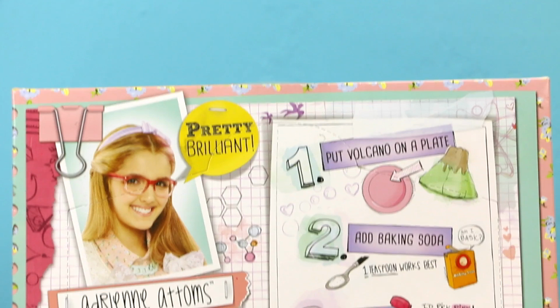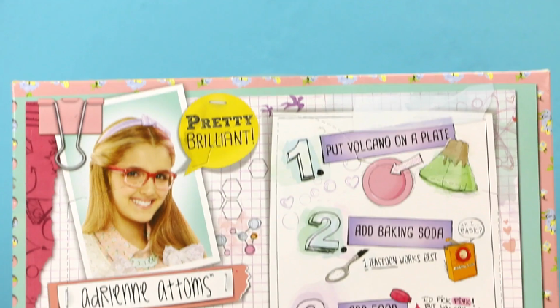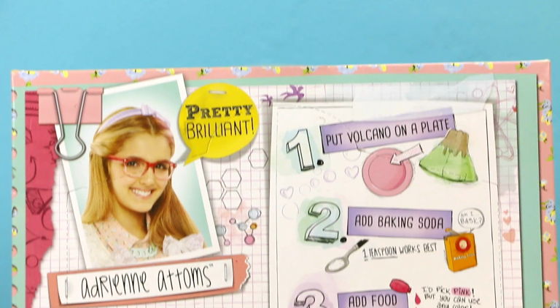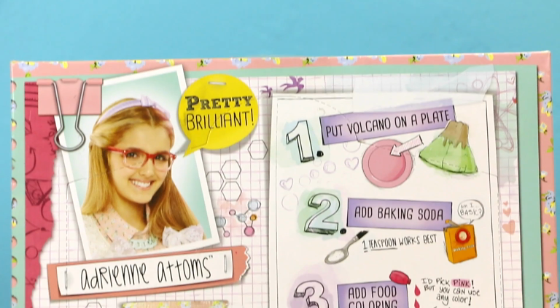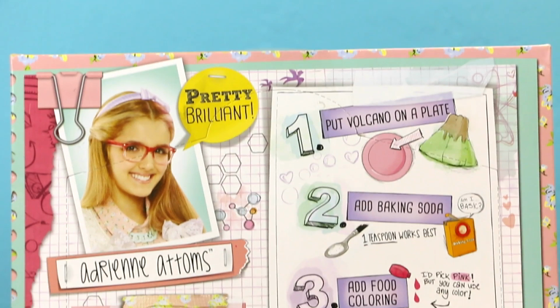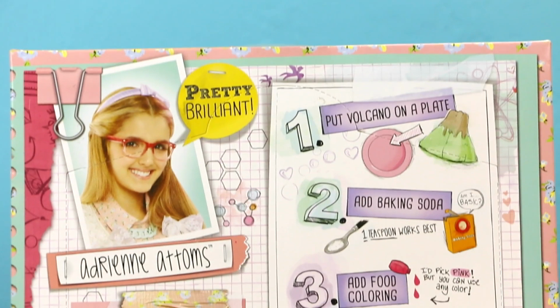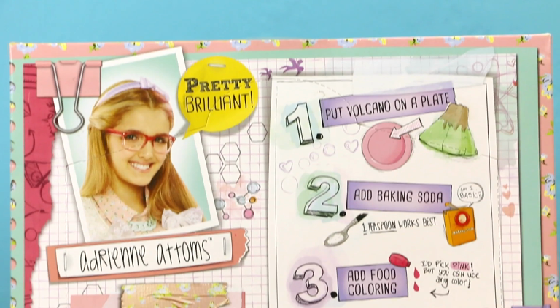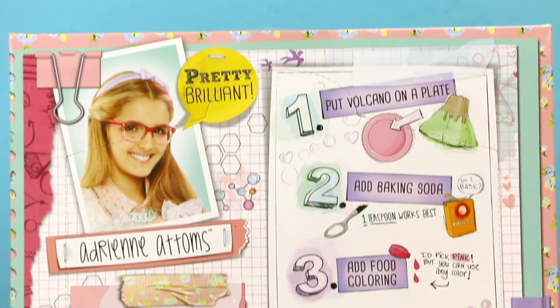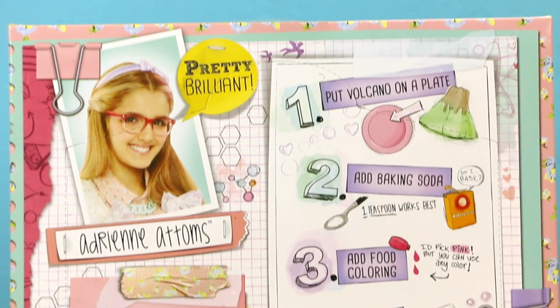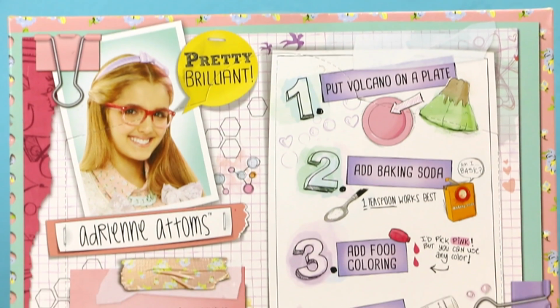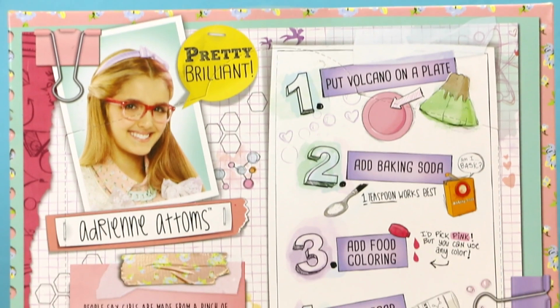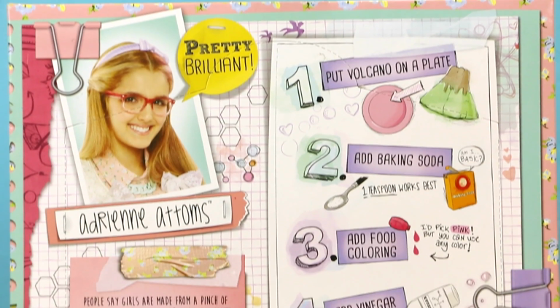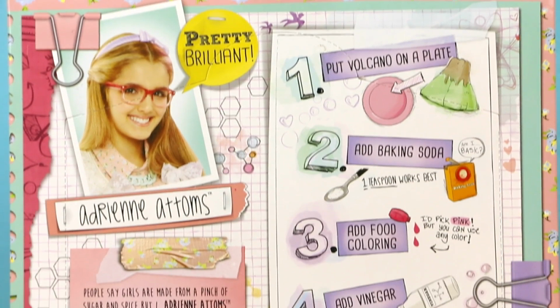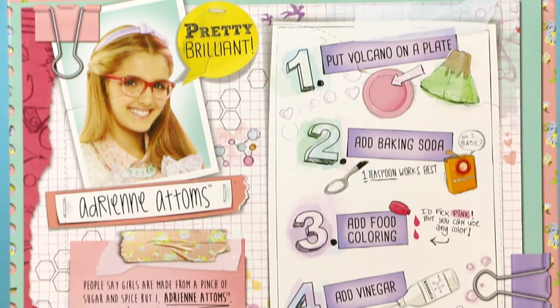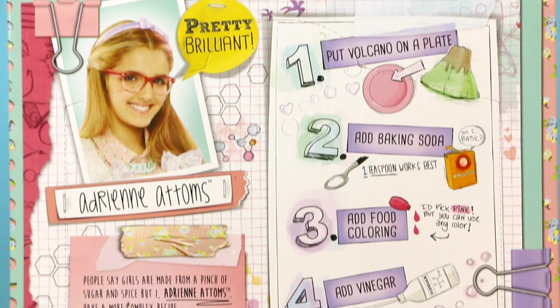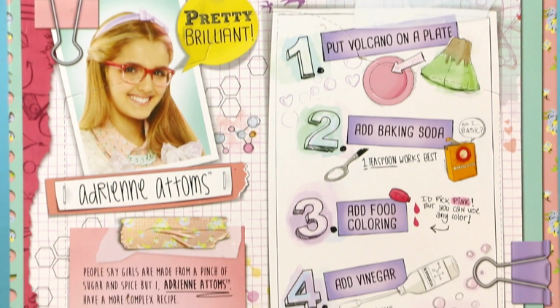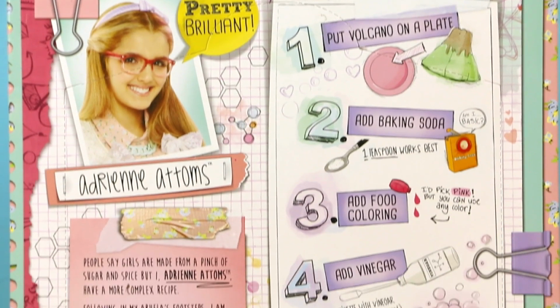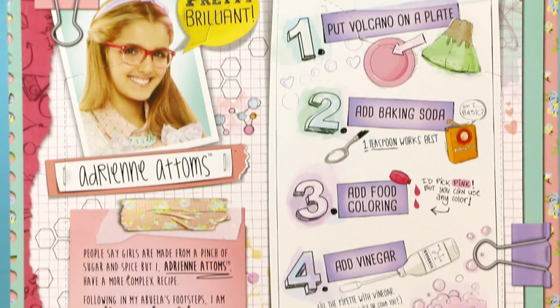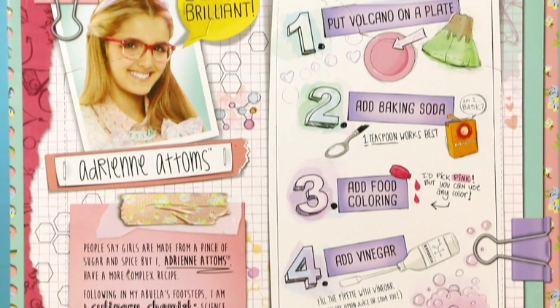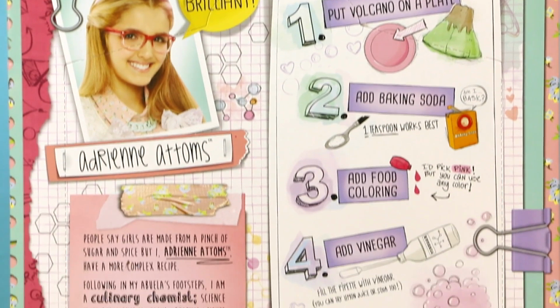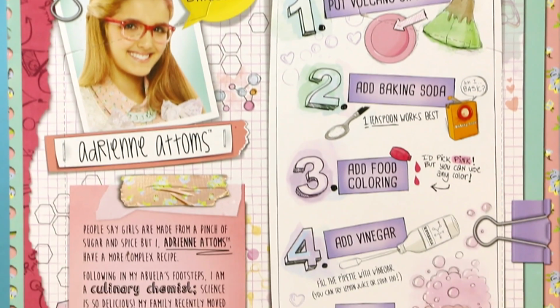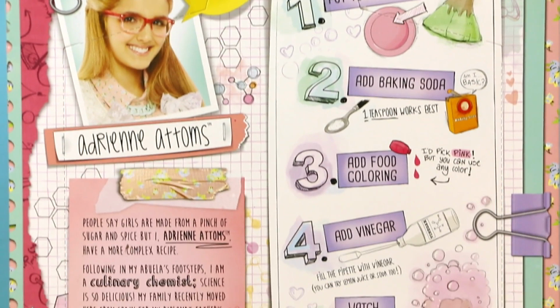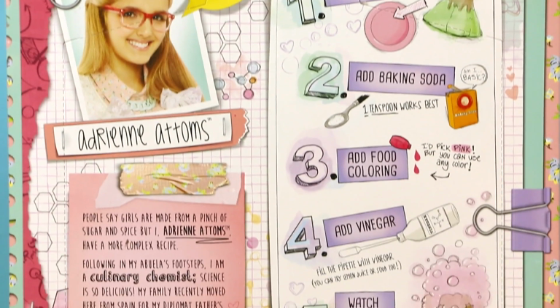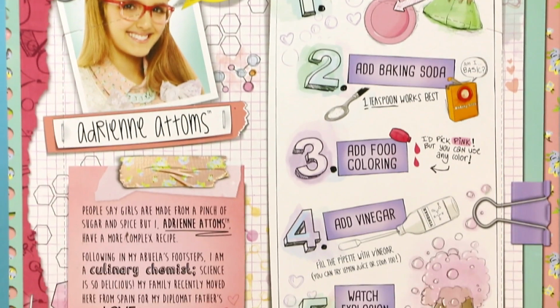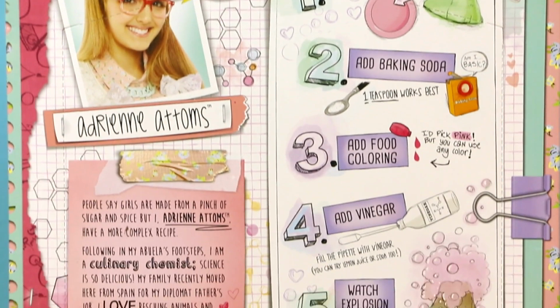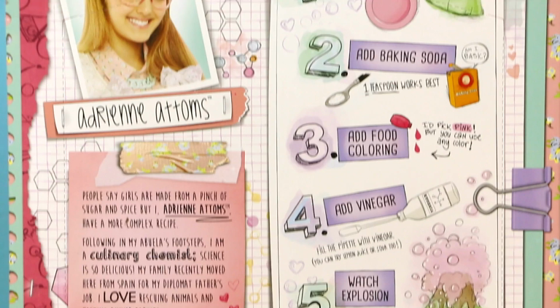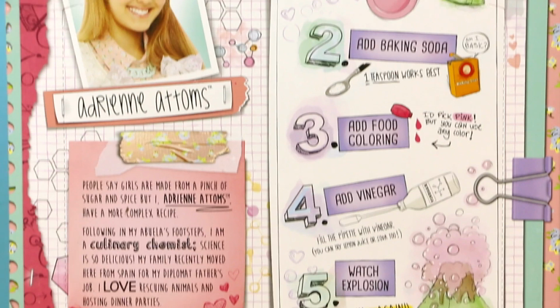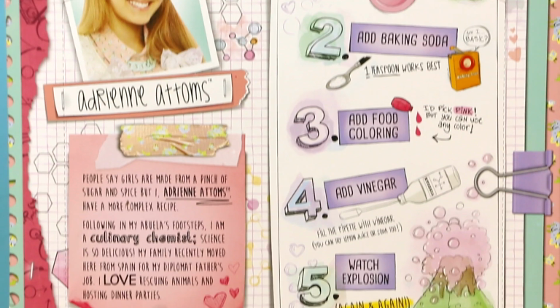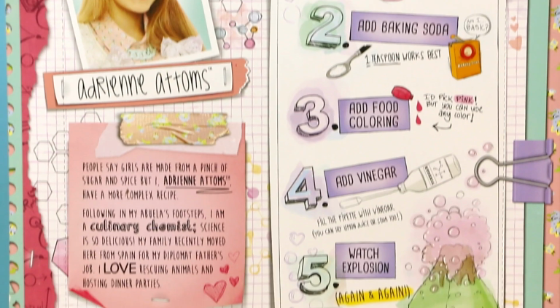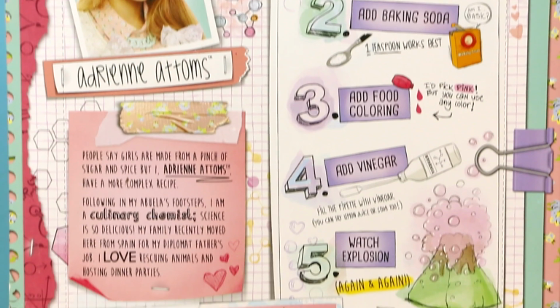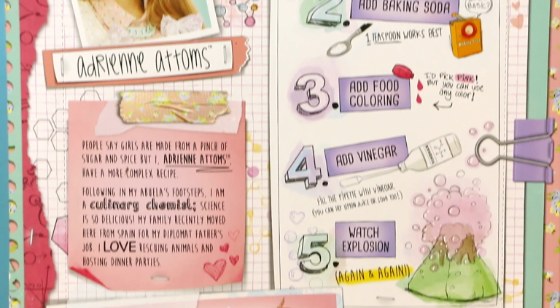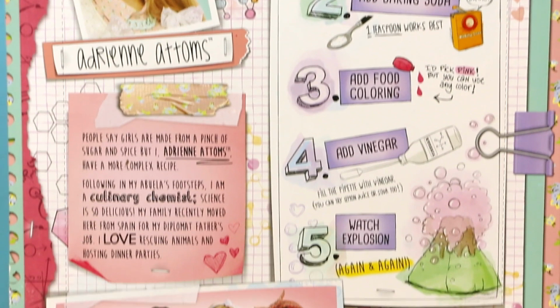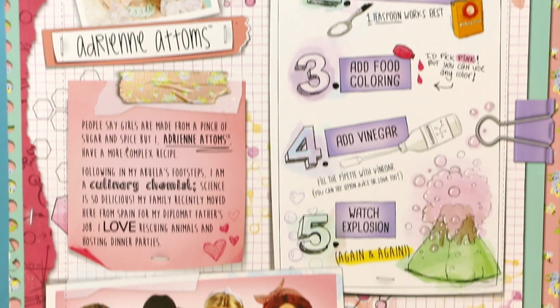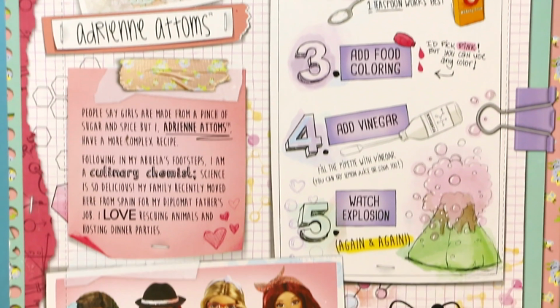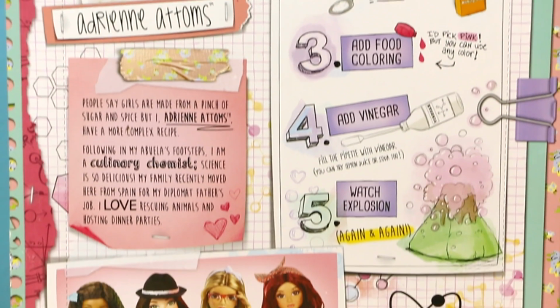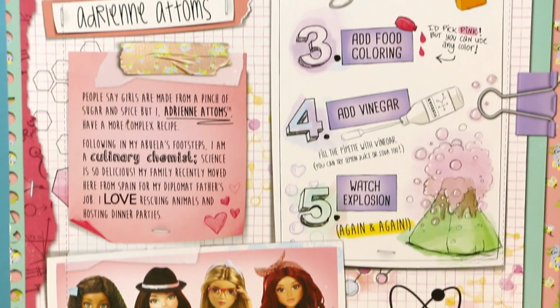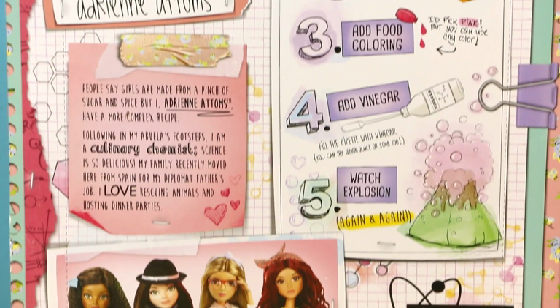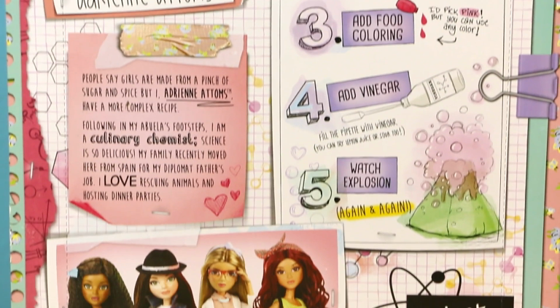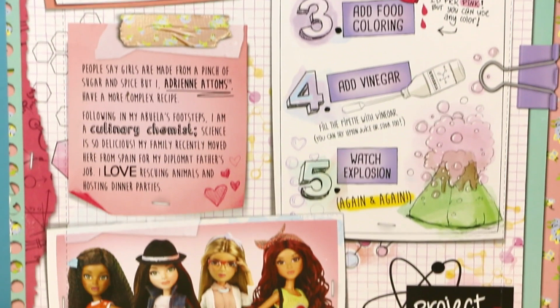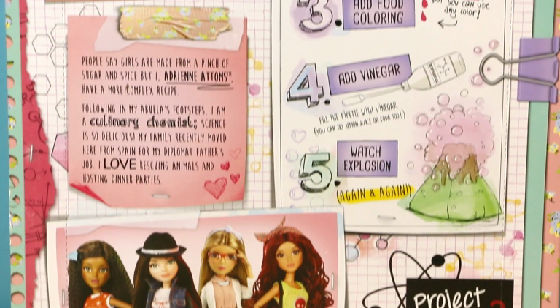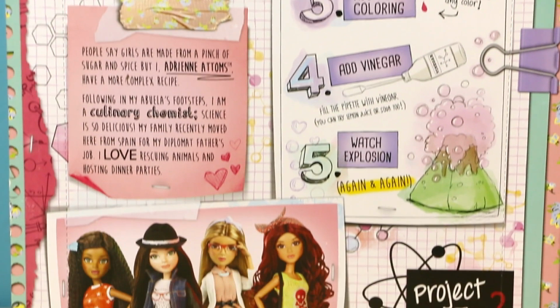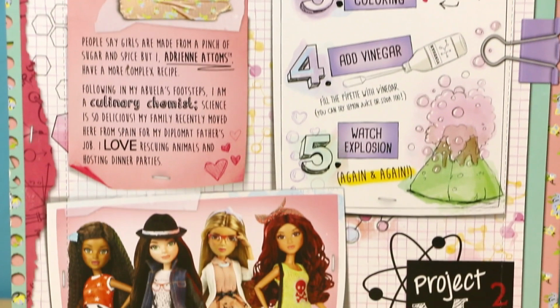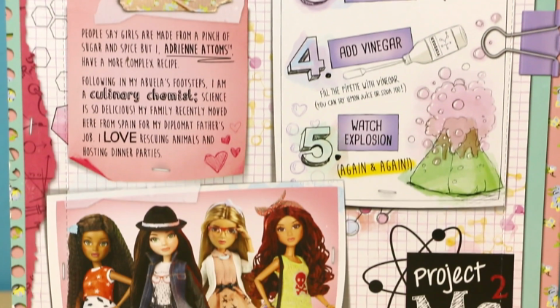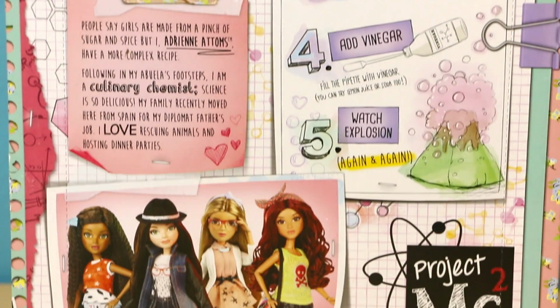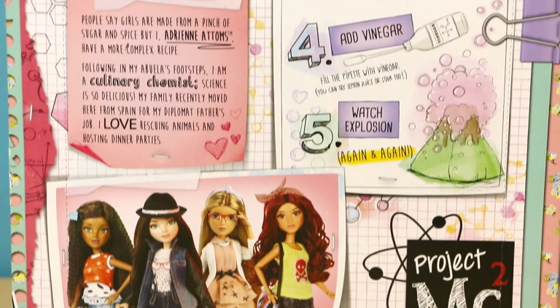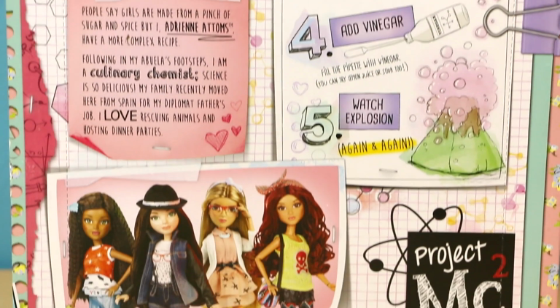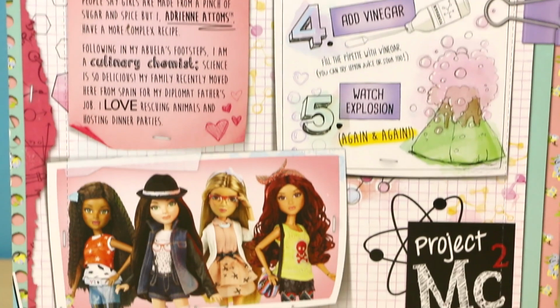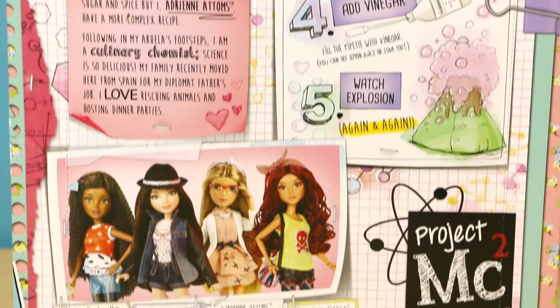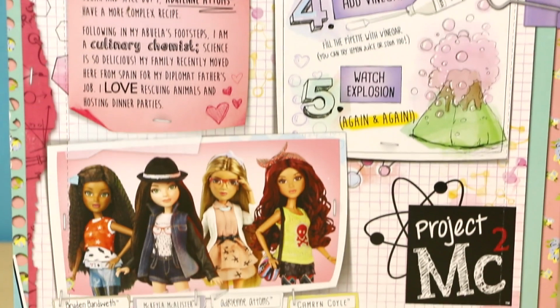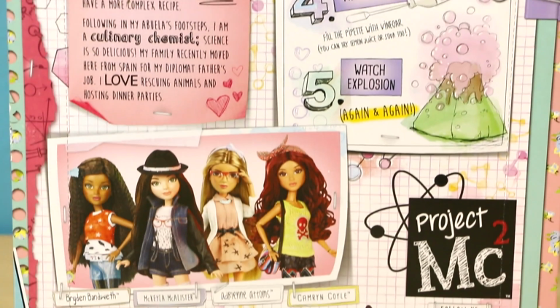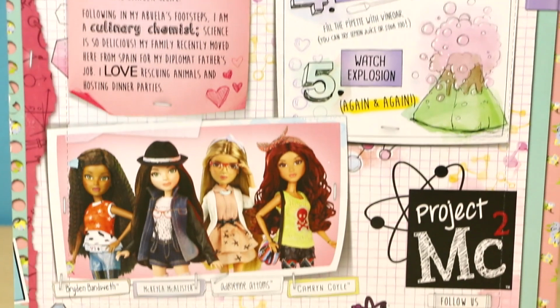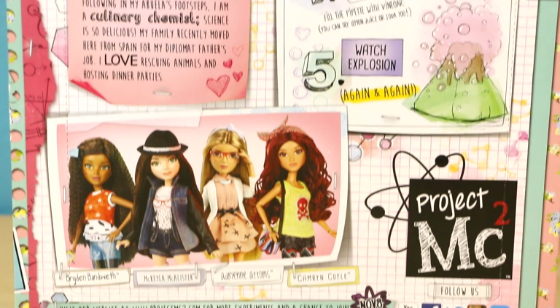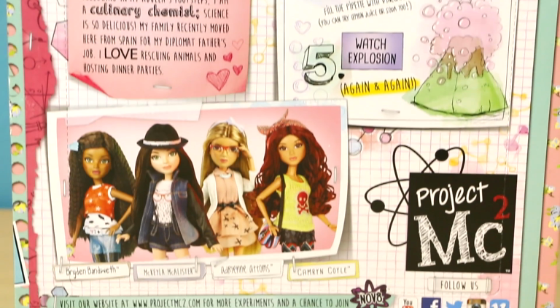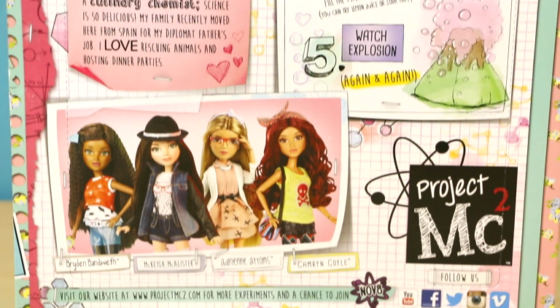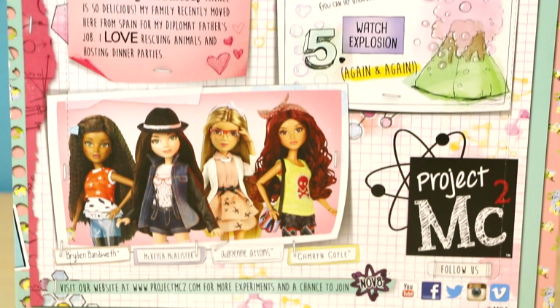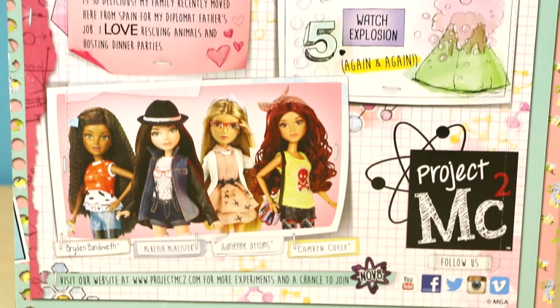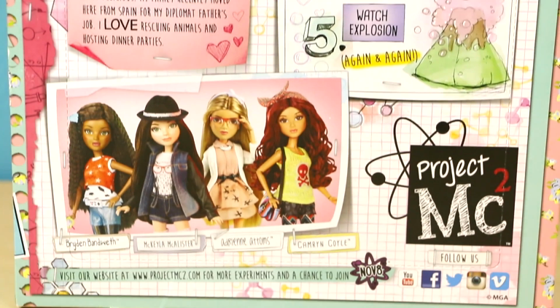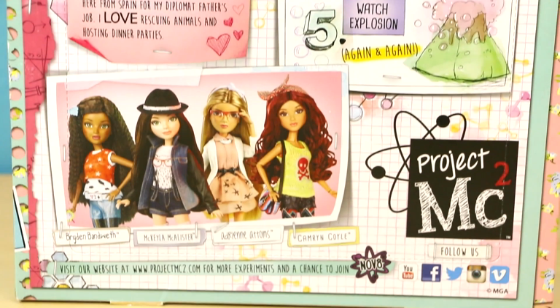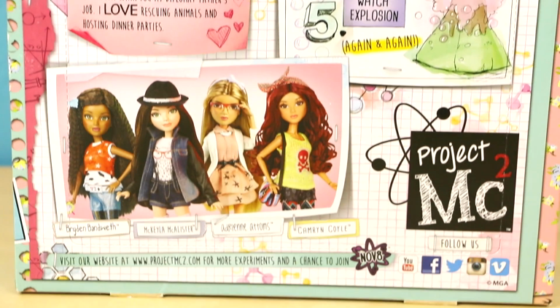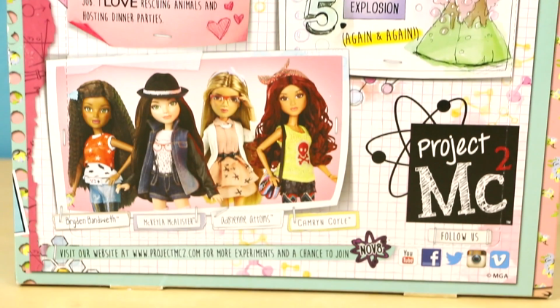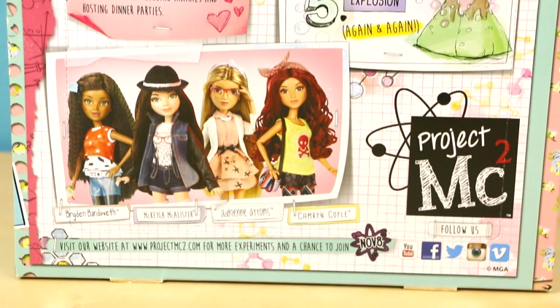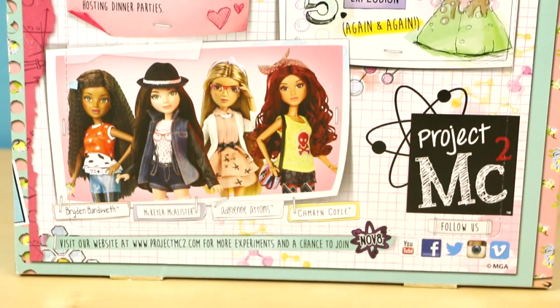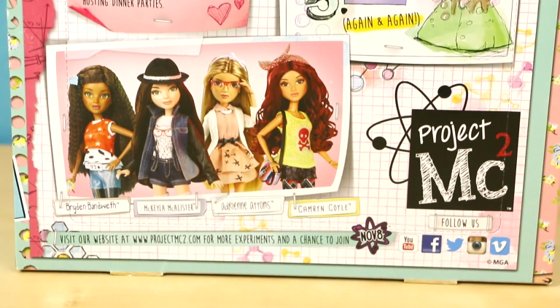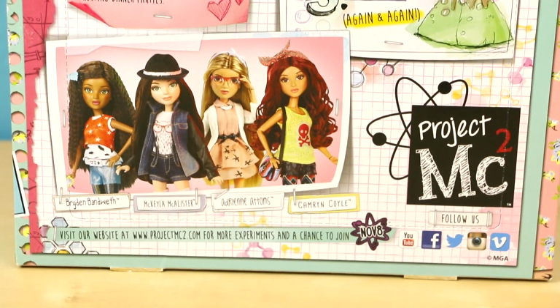The back of the box gives you a little more information about Adrienne Adams and her included project, a volcano.